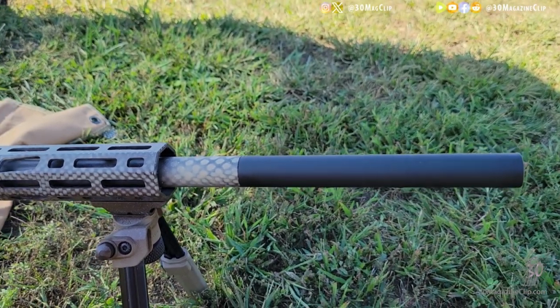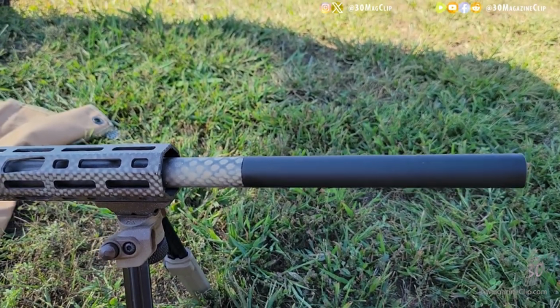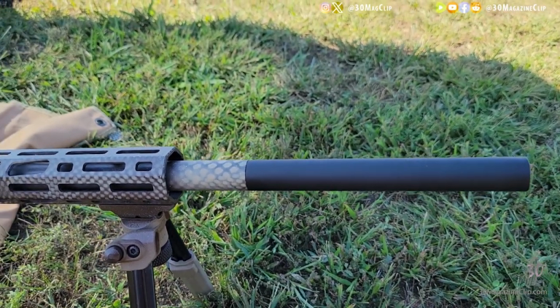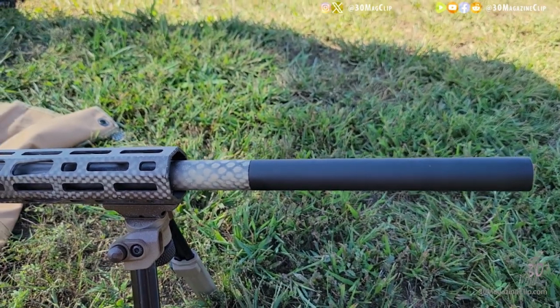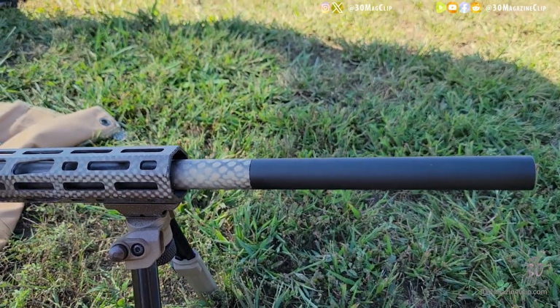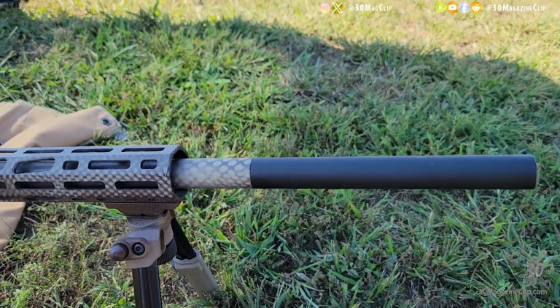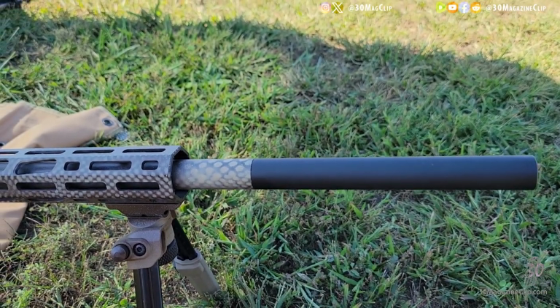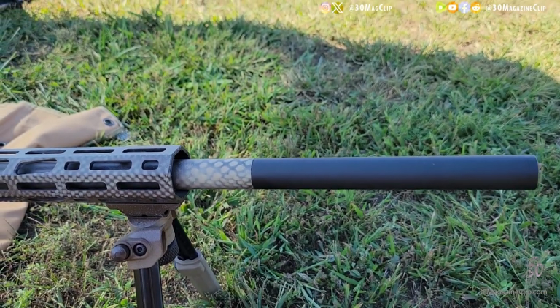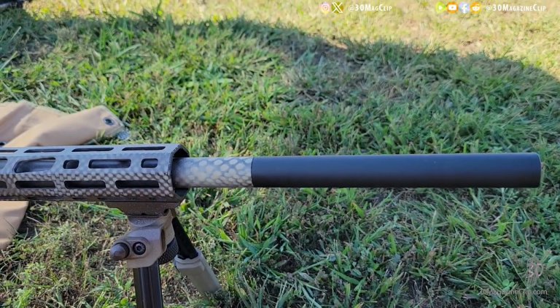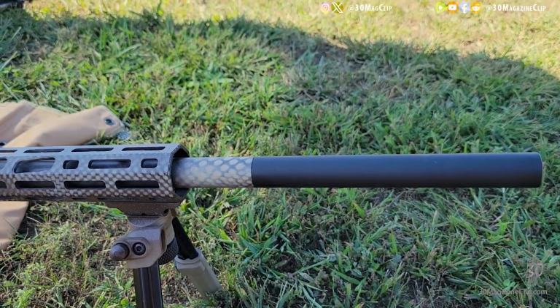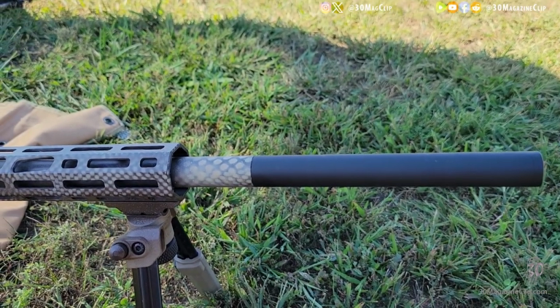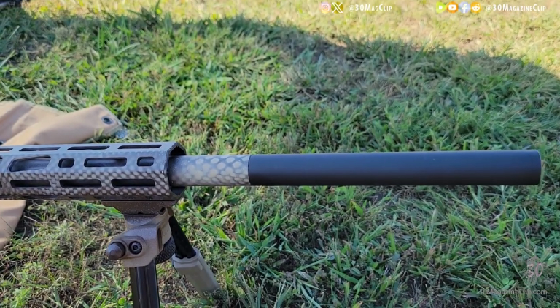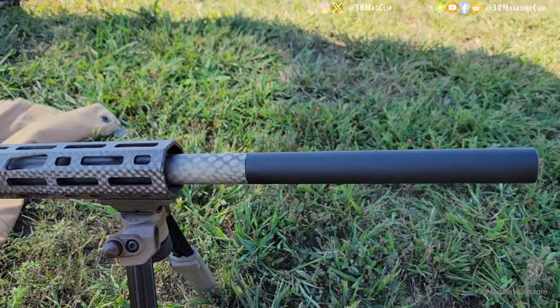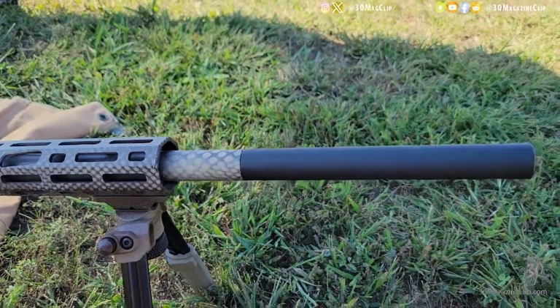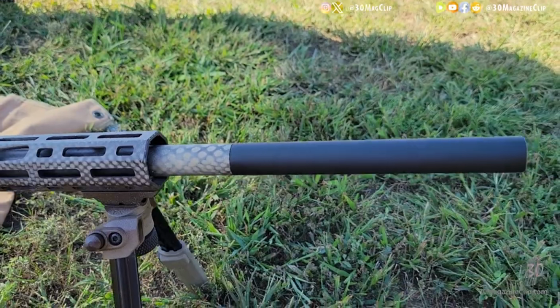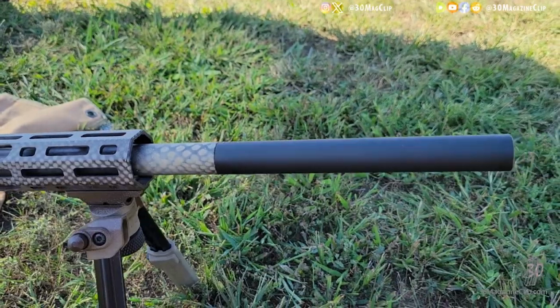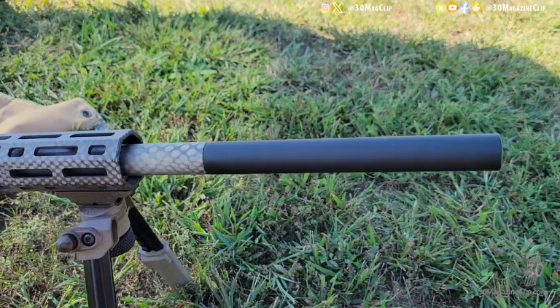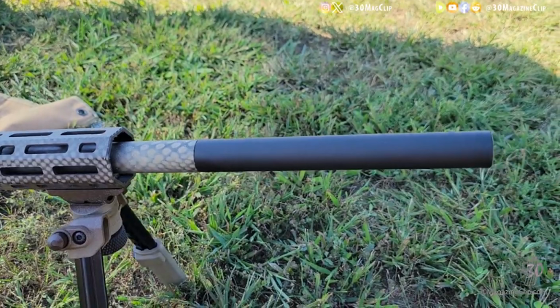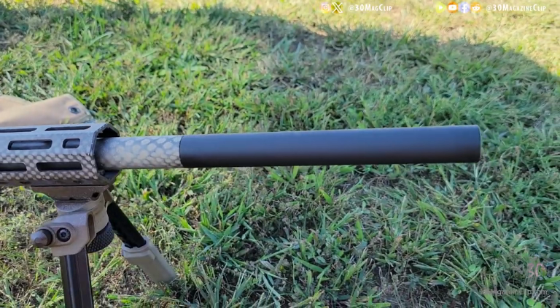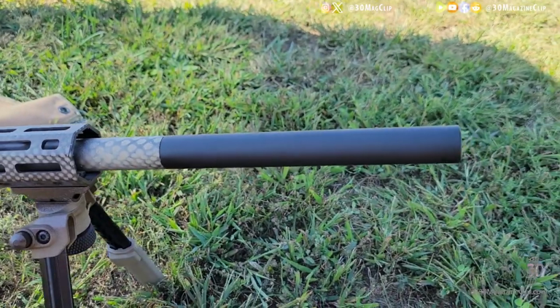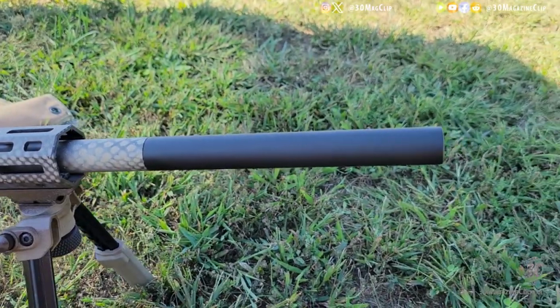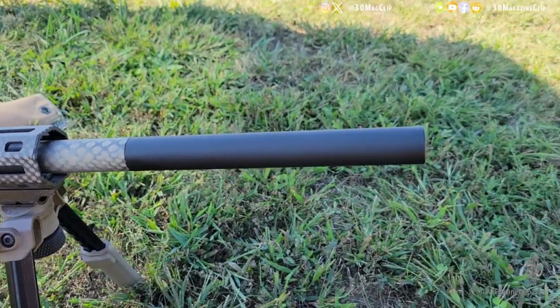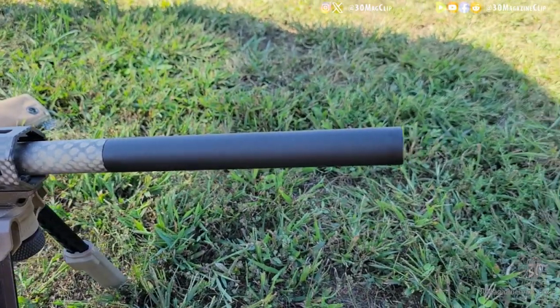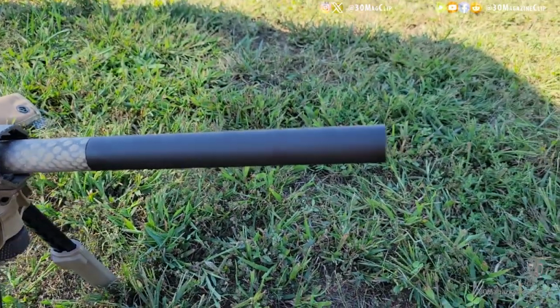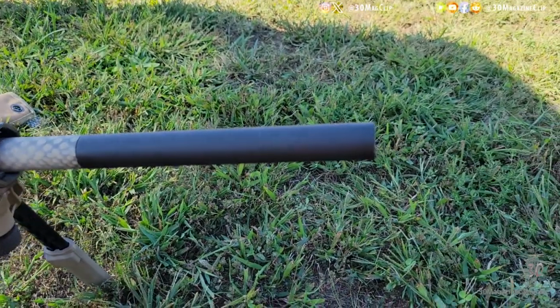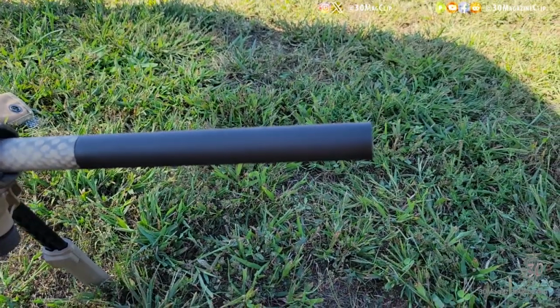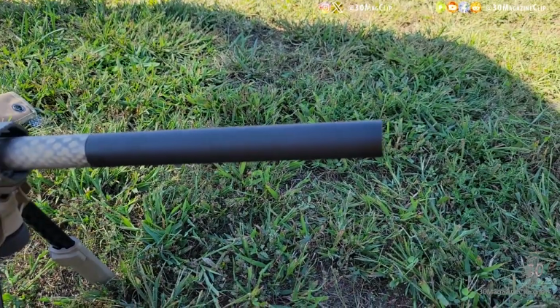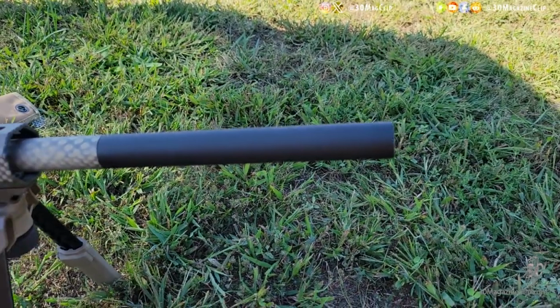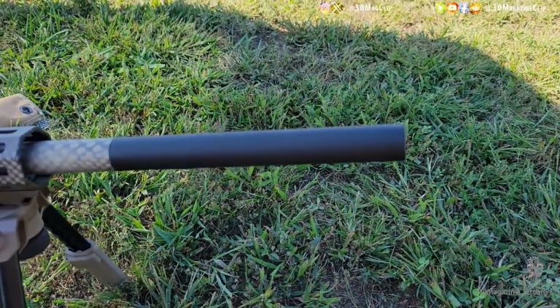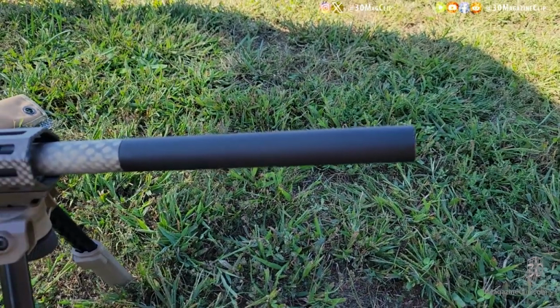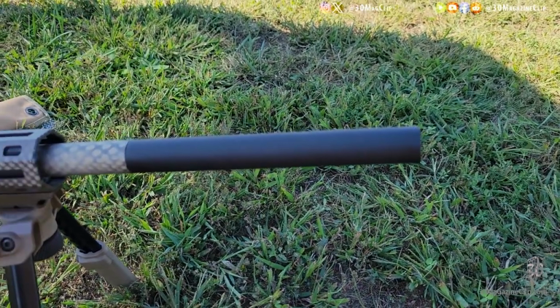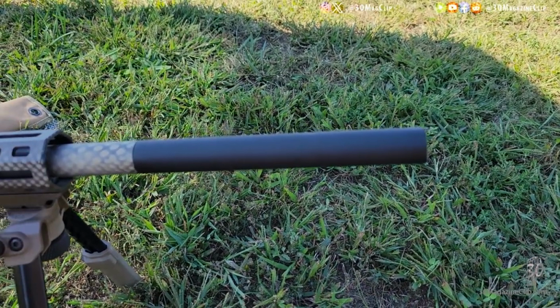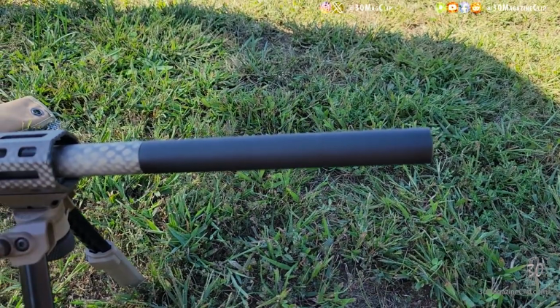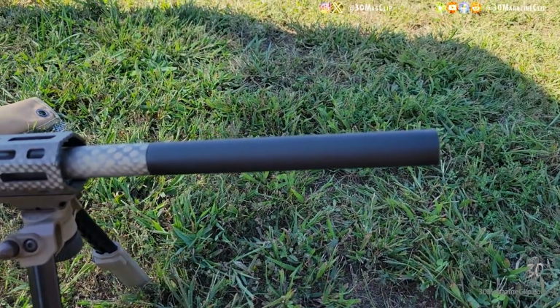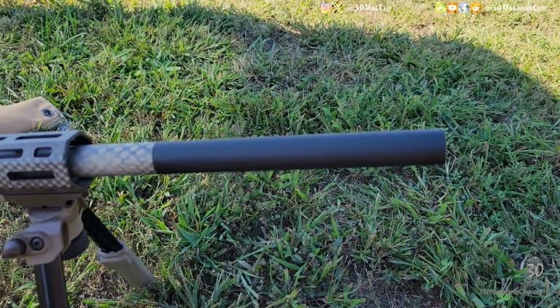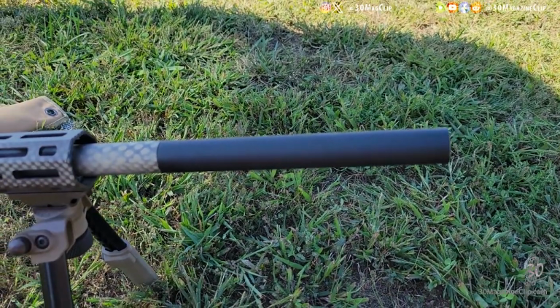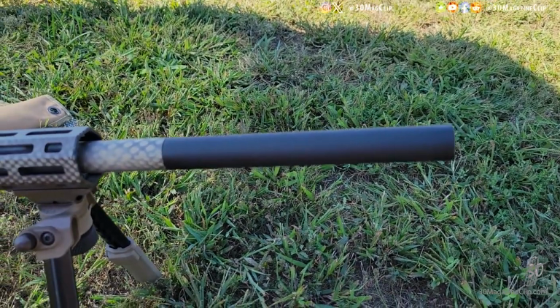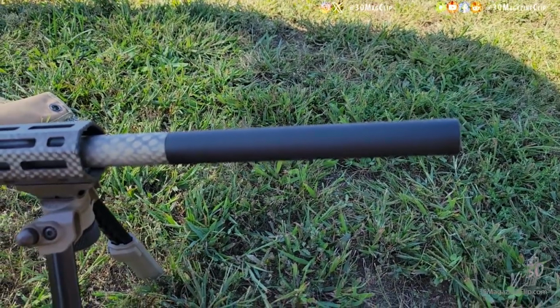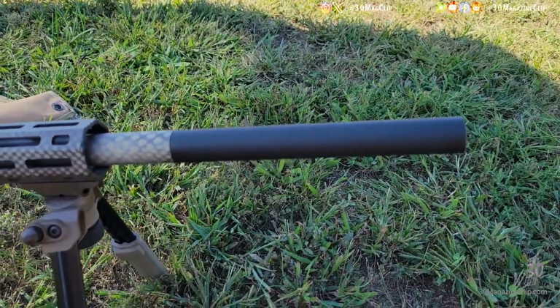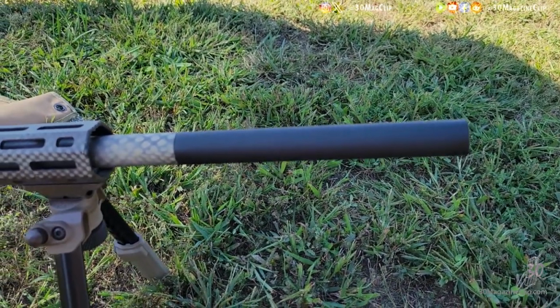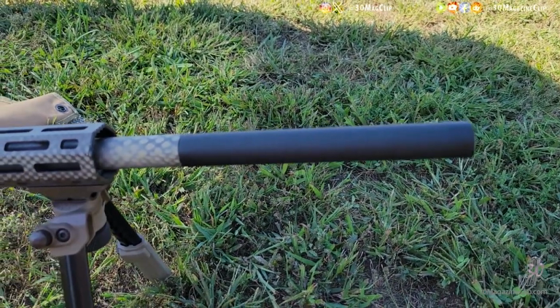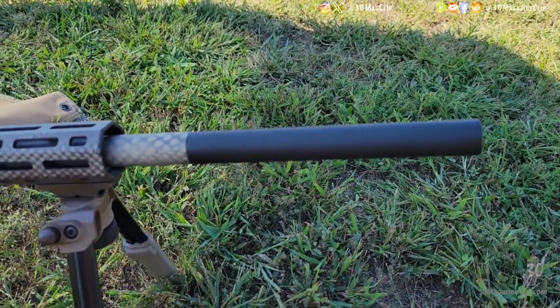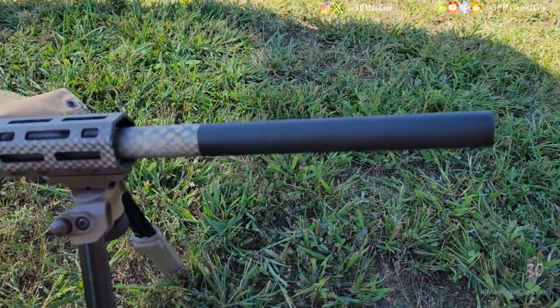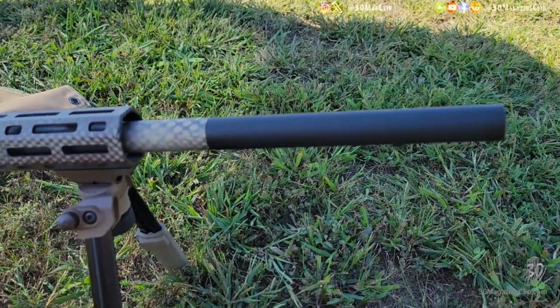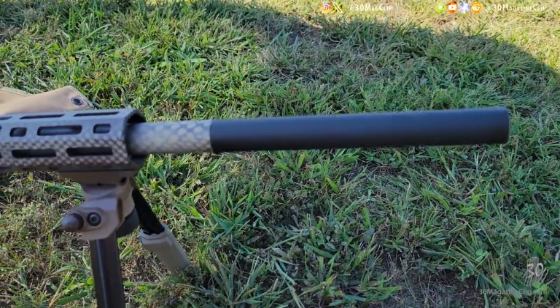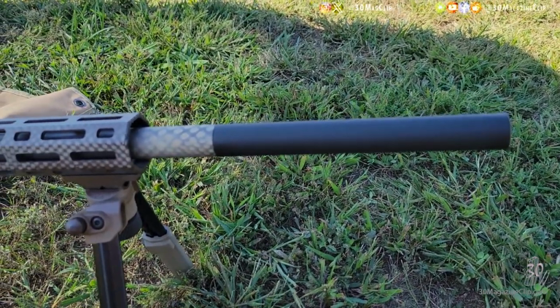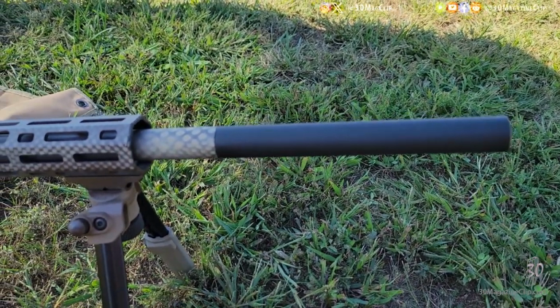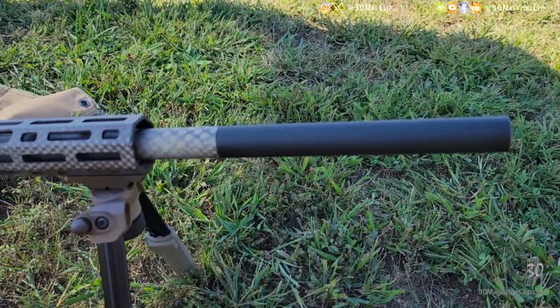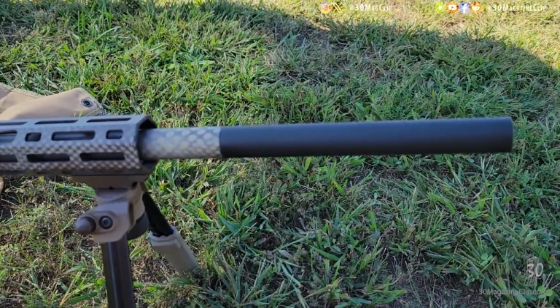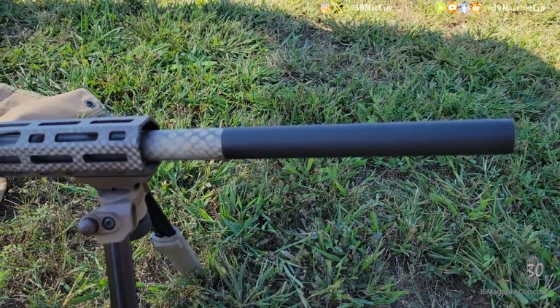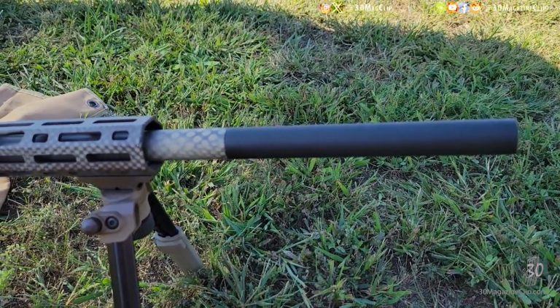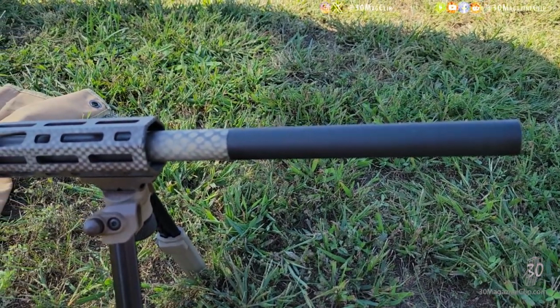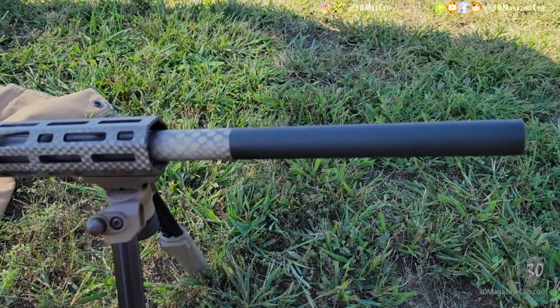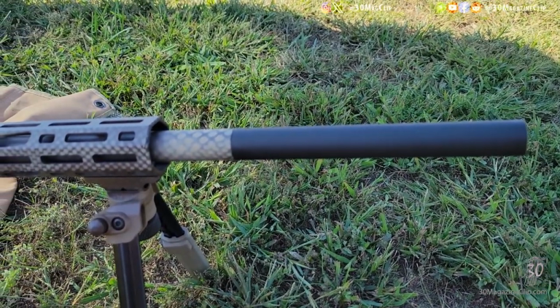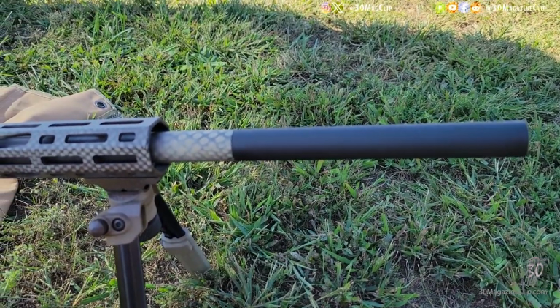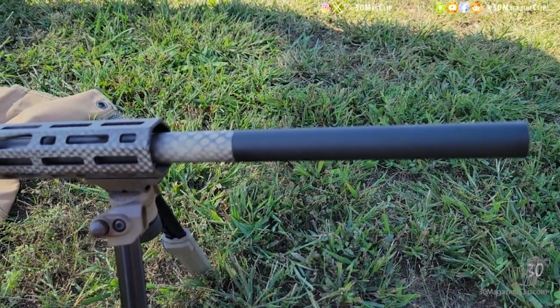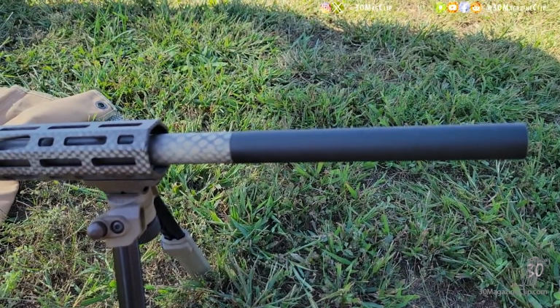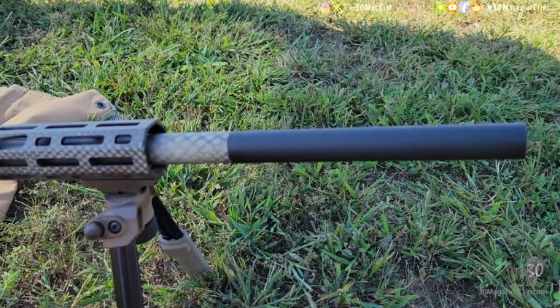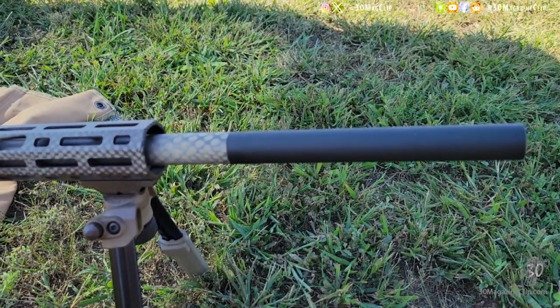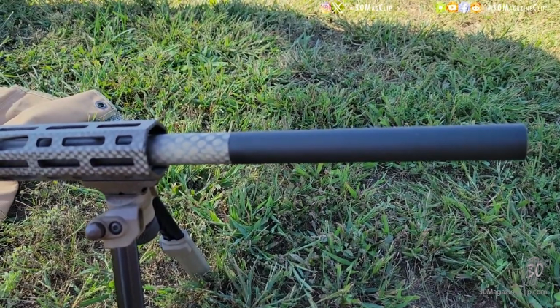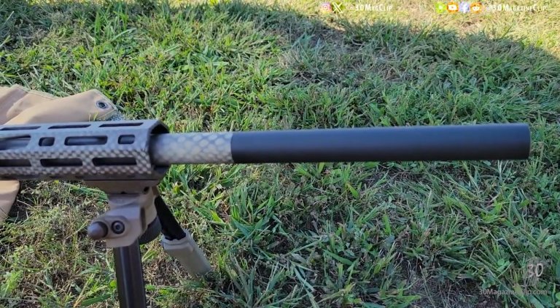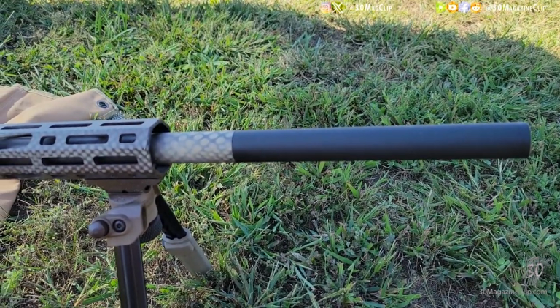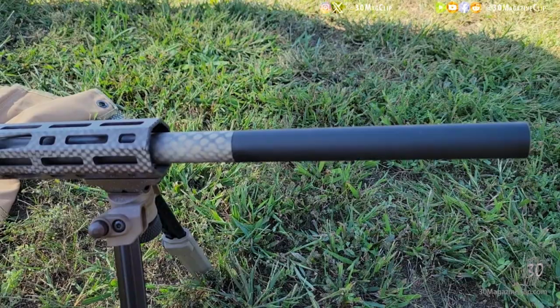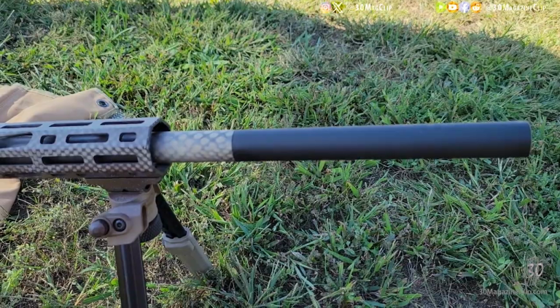I believe it's also the same with the Ruger Mark IV pistols if you get the bull barrel.